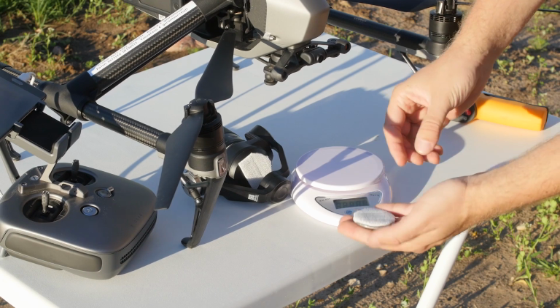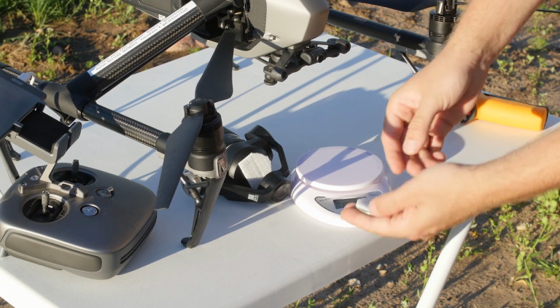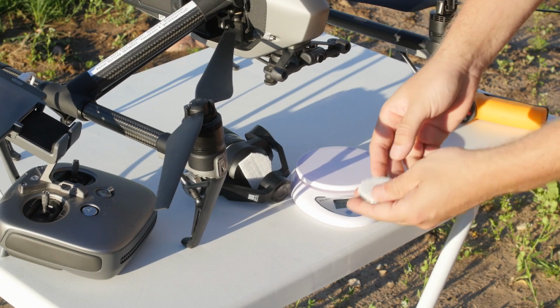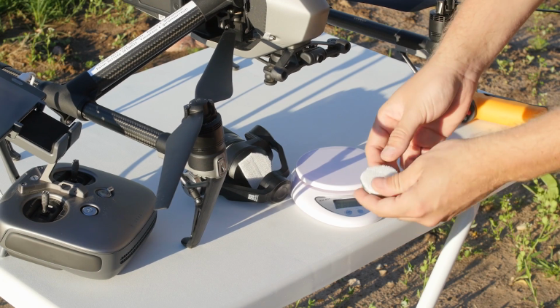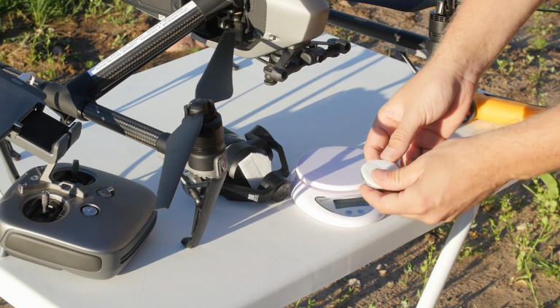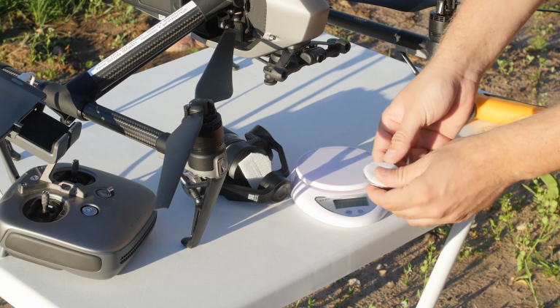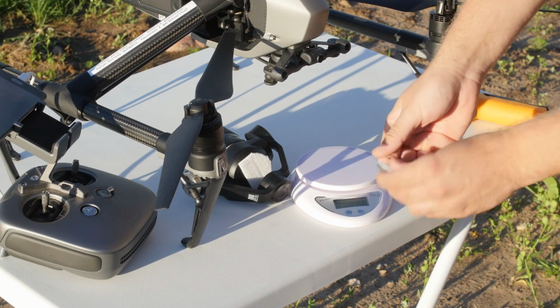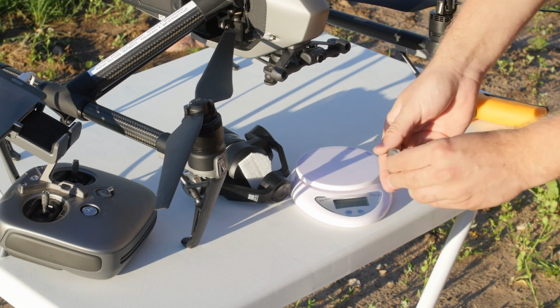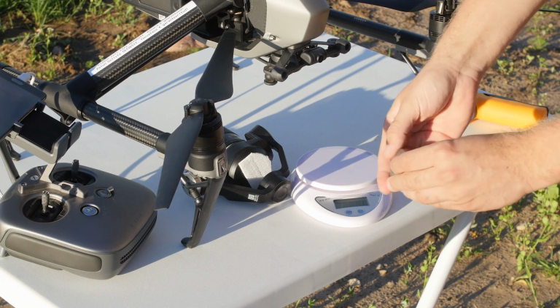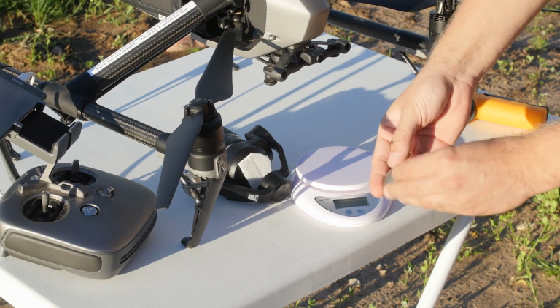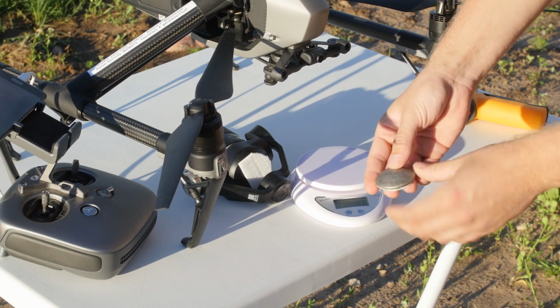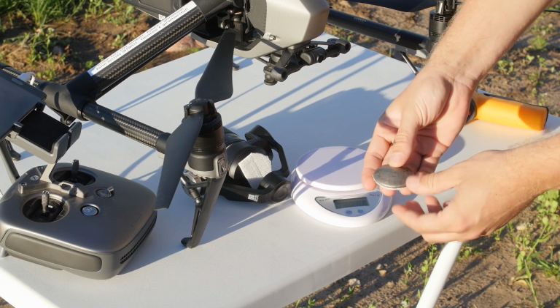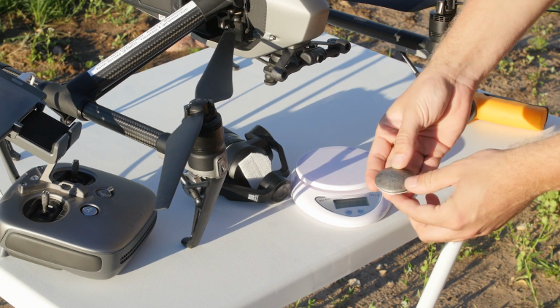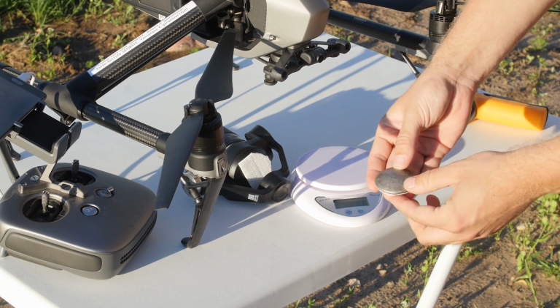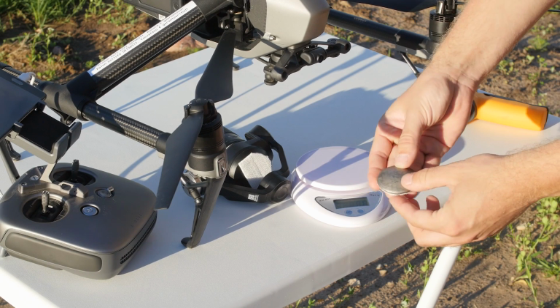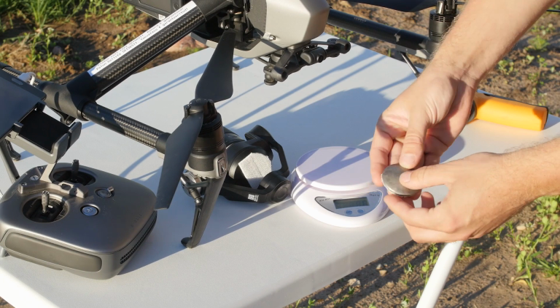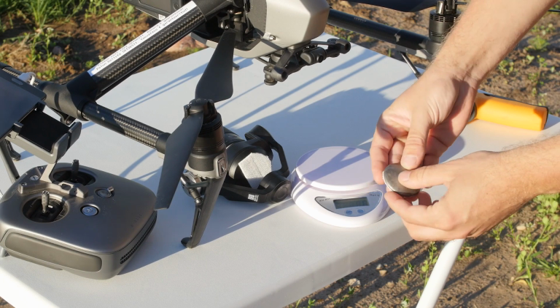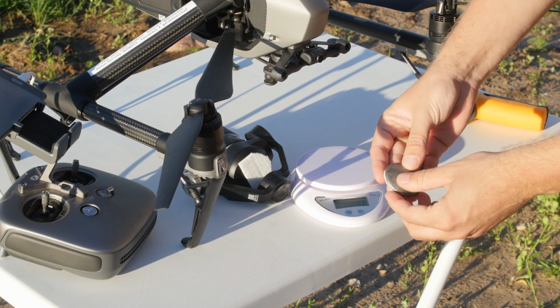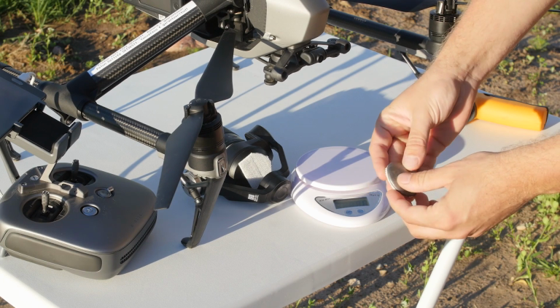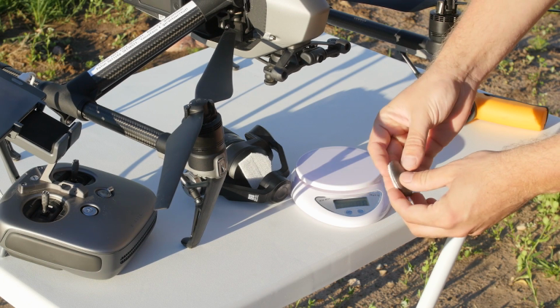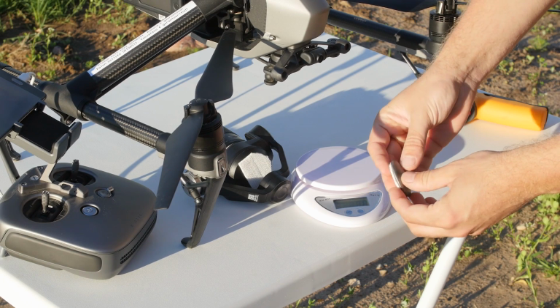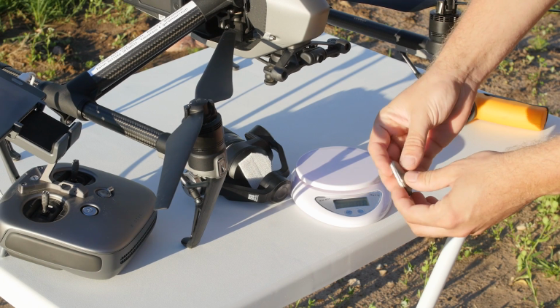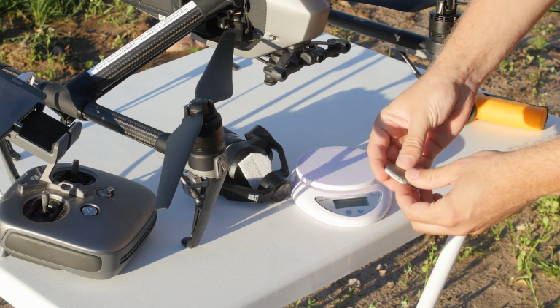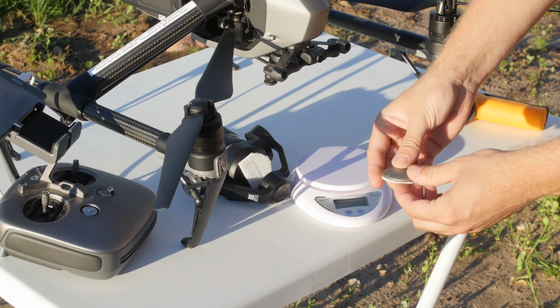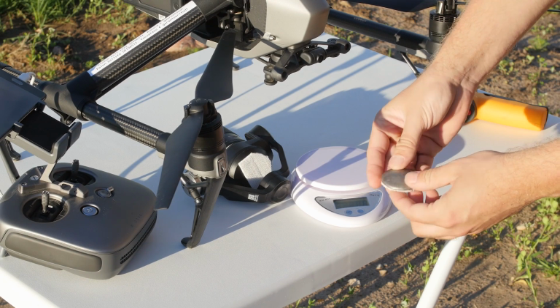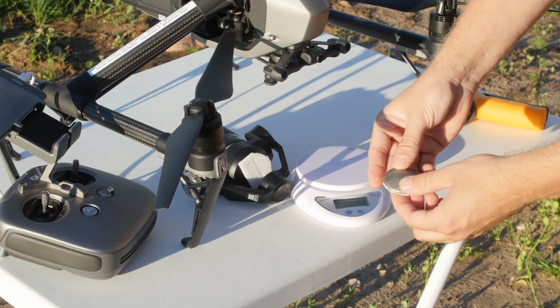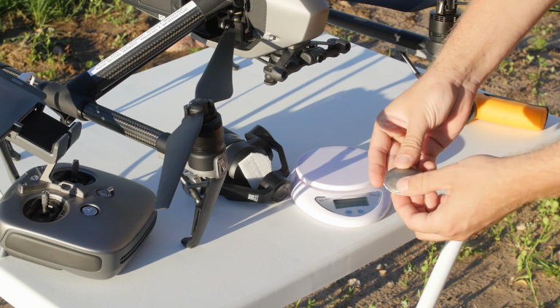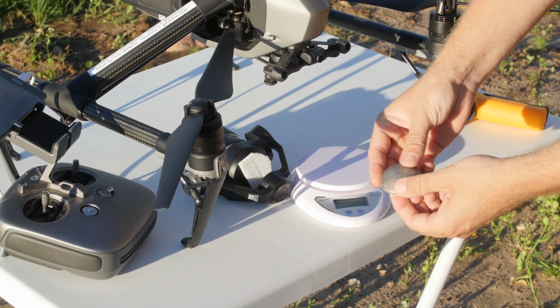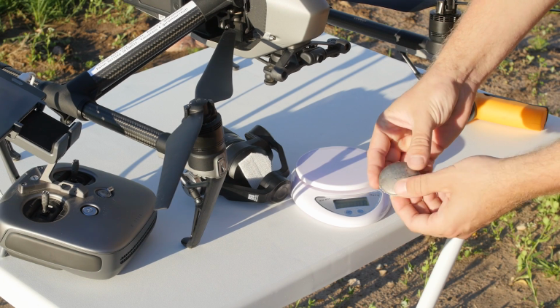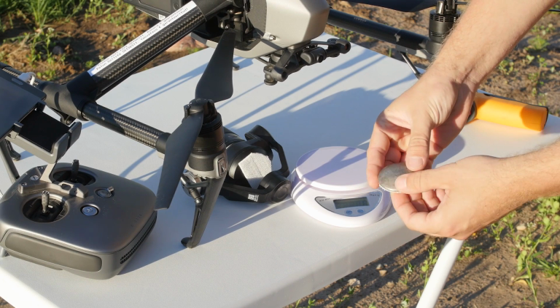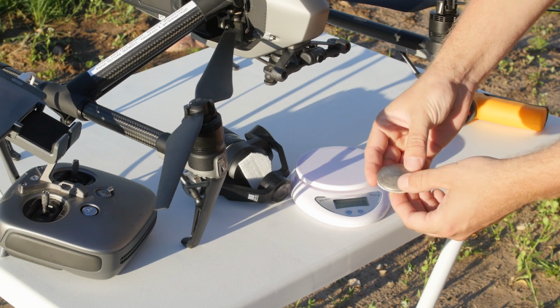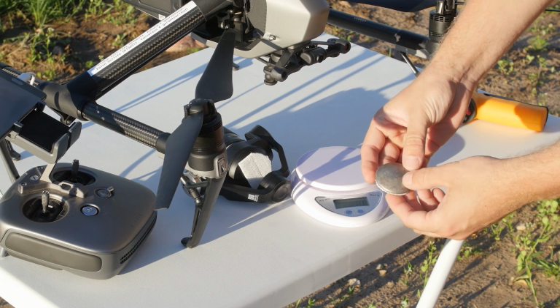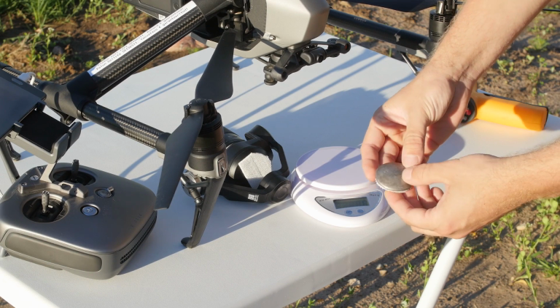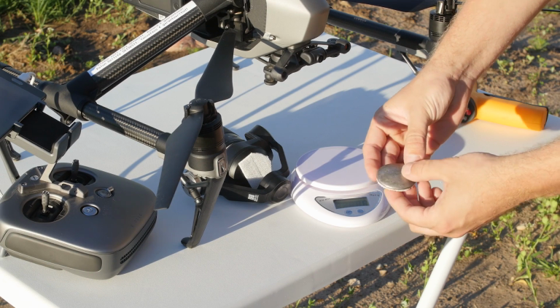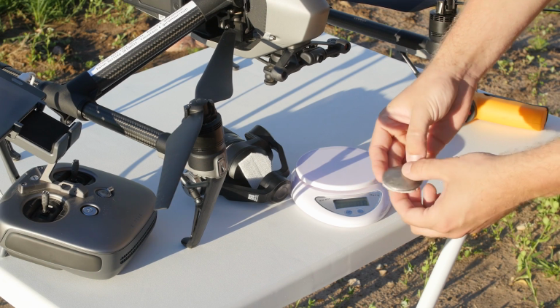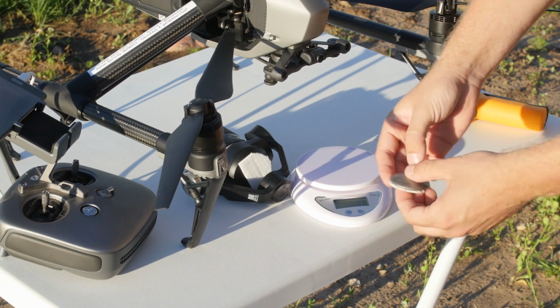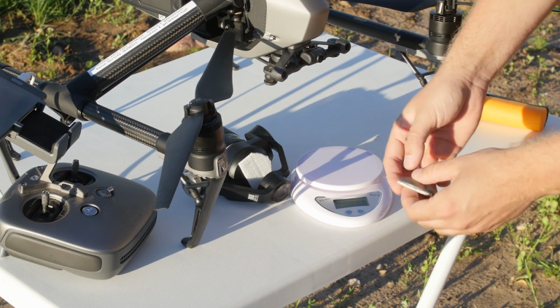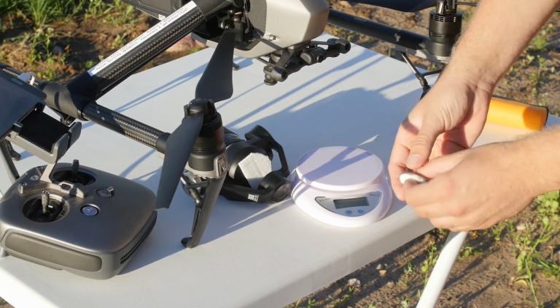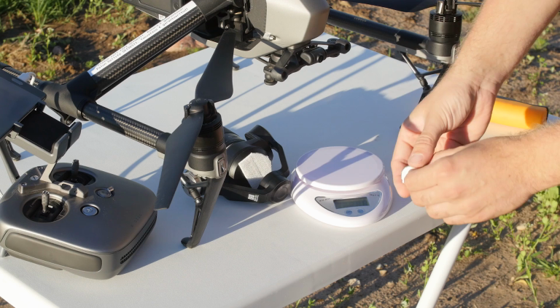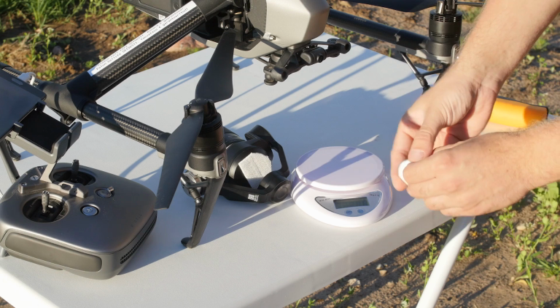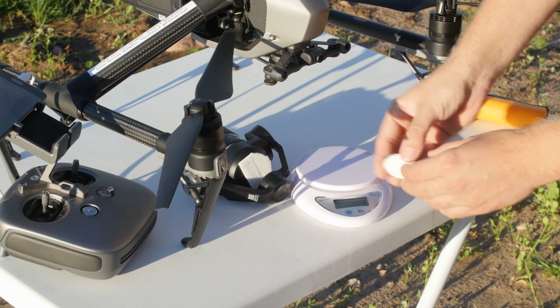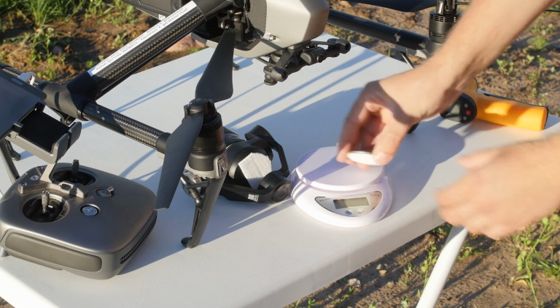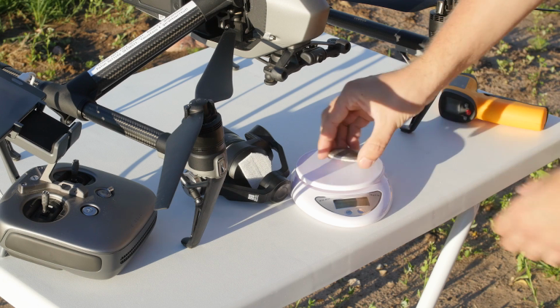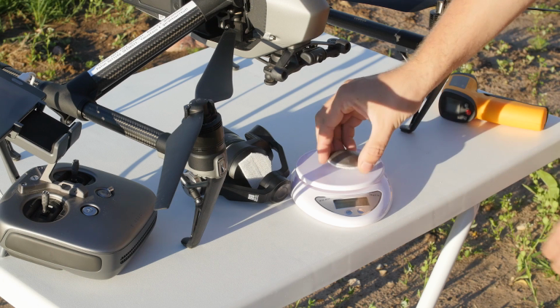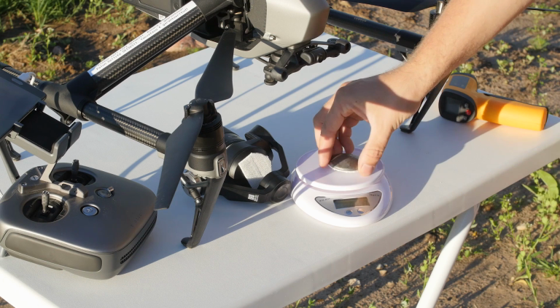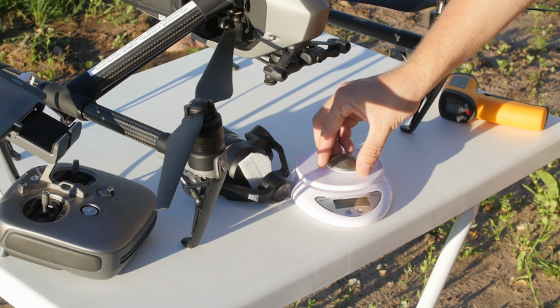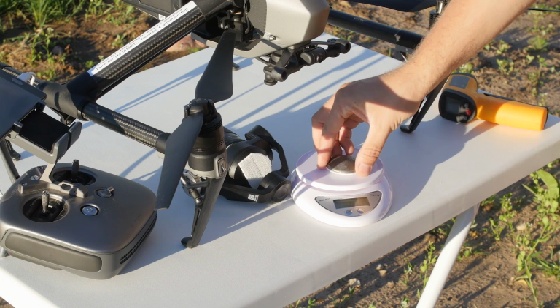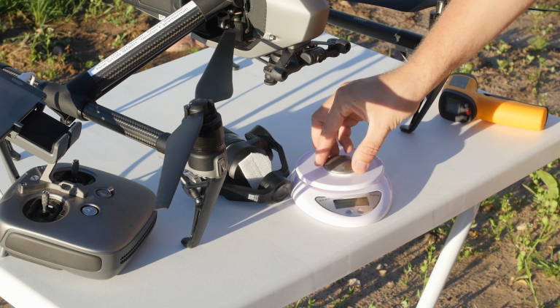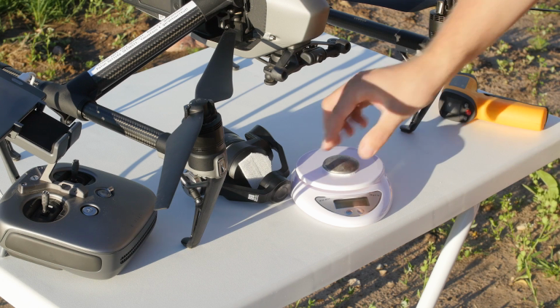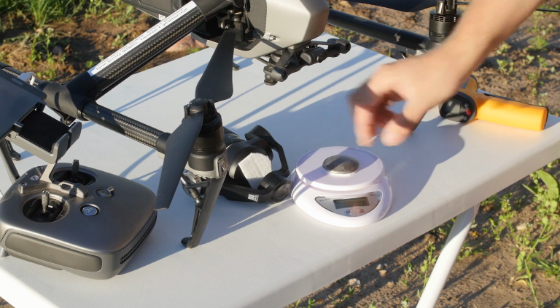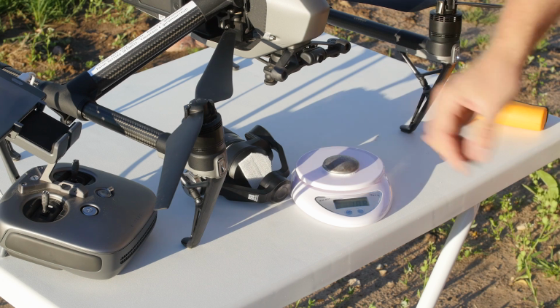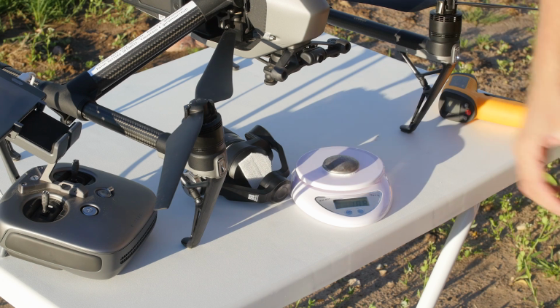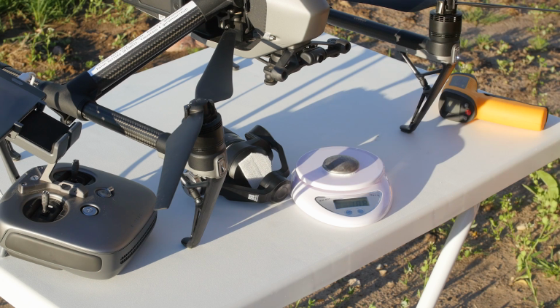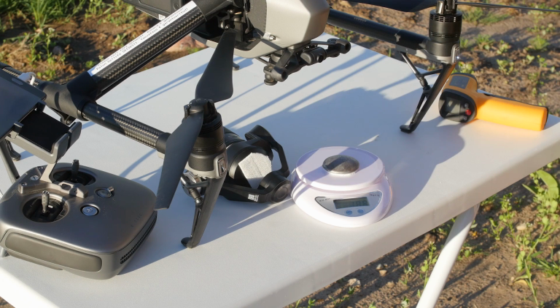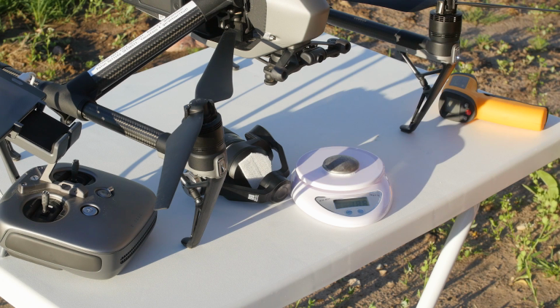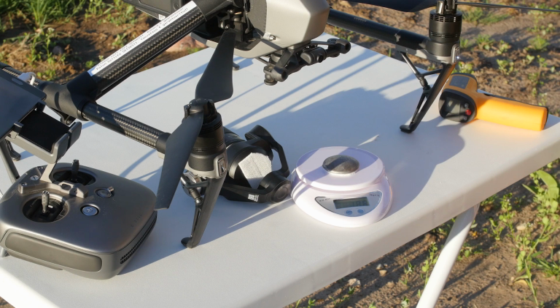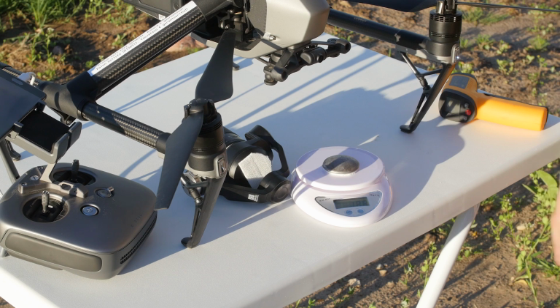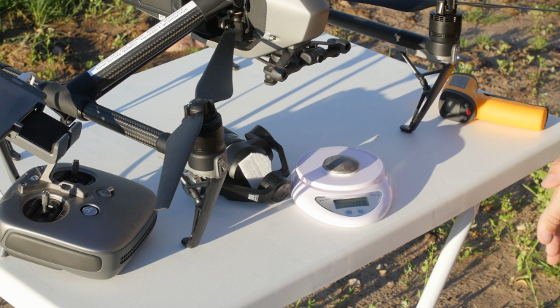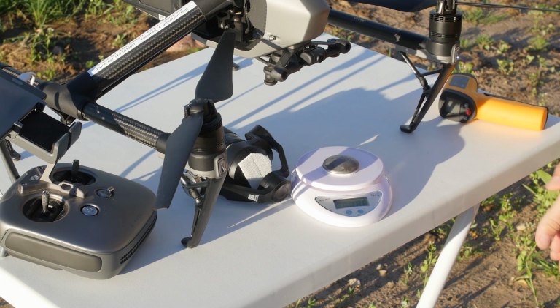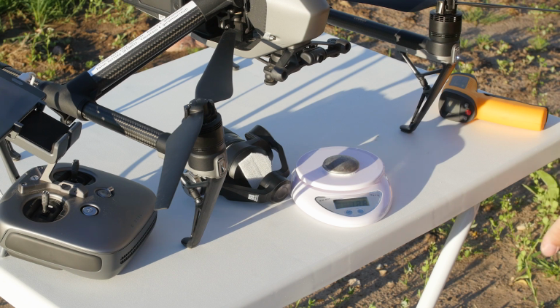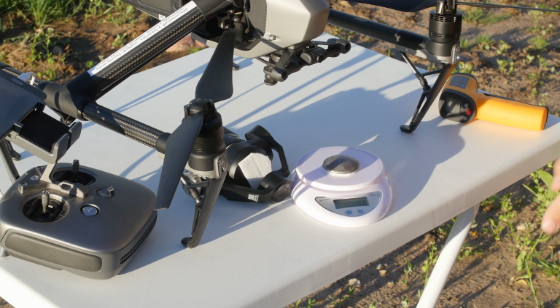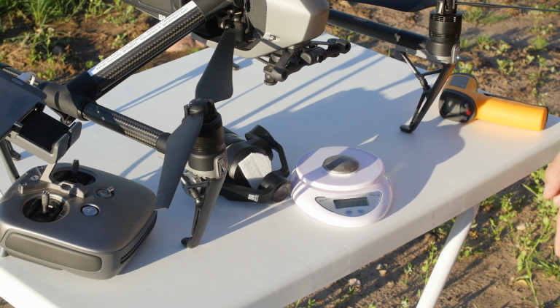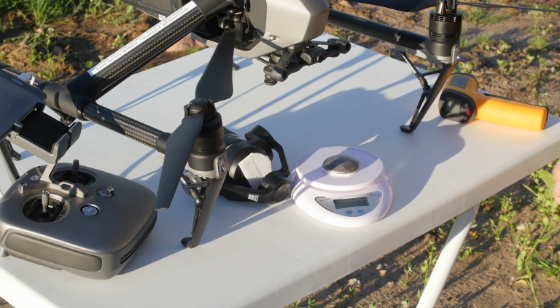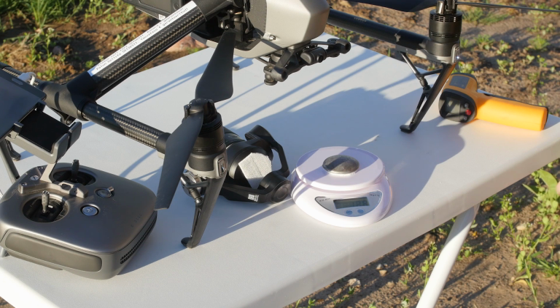I made the counterweight to weigh around 126g and it balances both the roll axis and pitch axis.